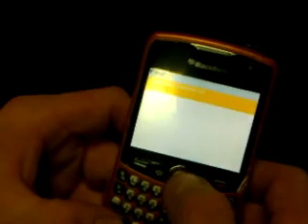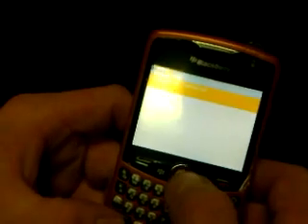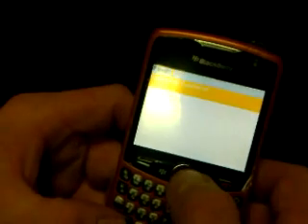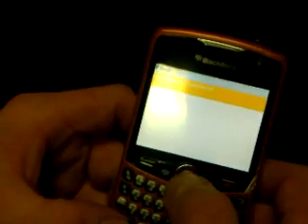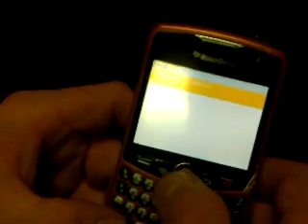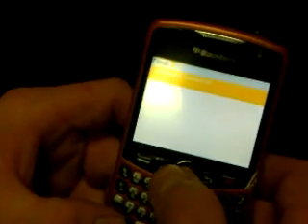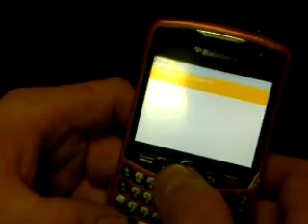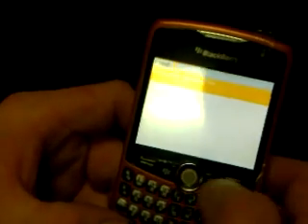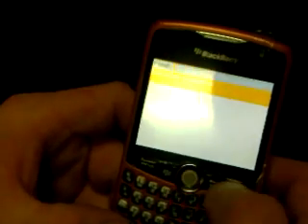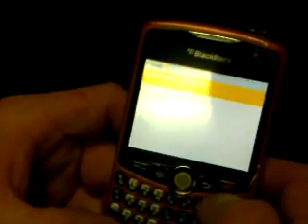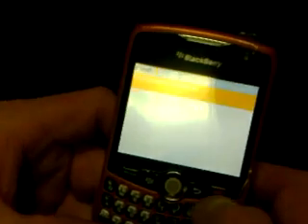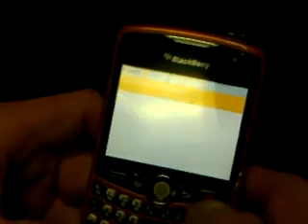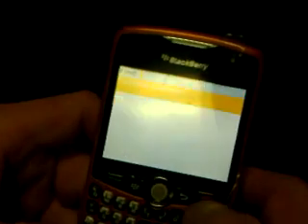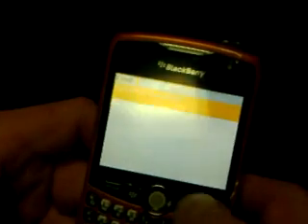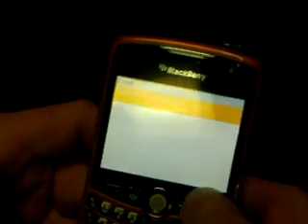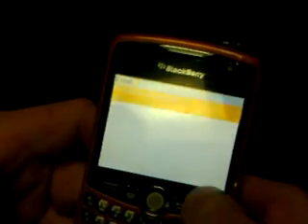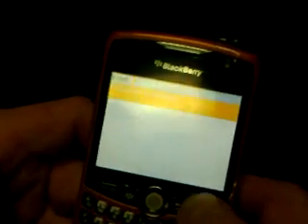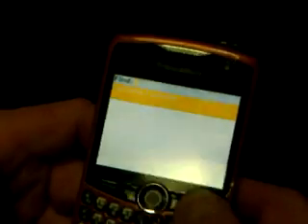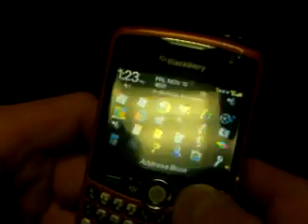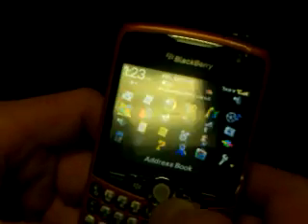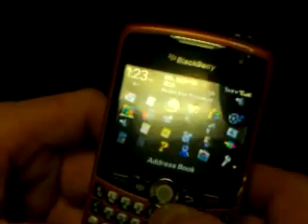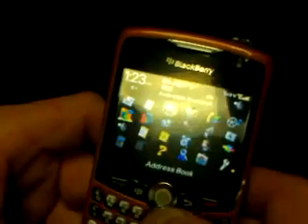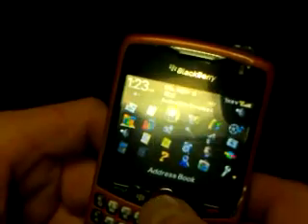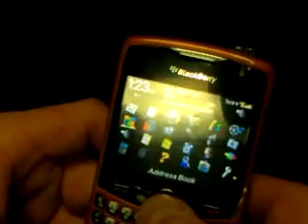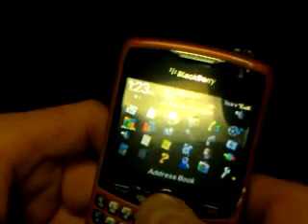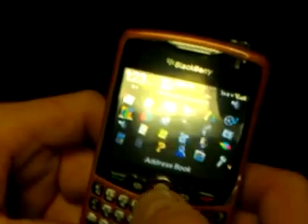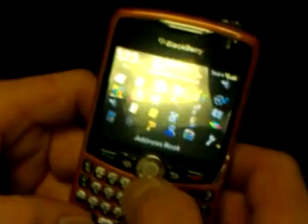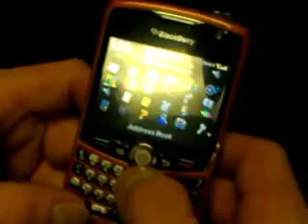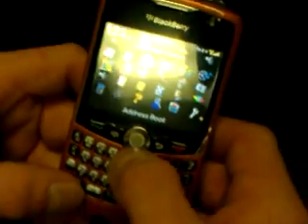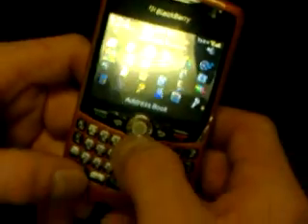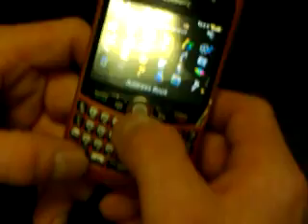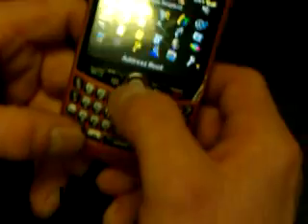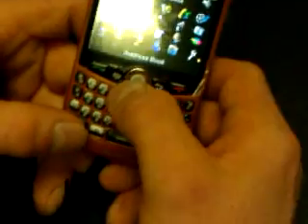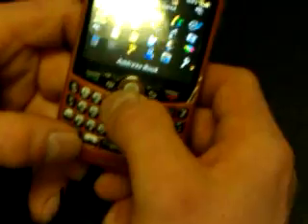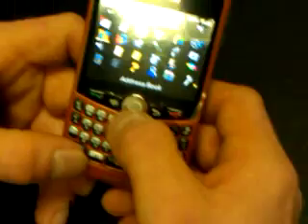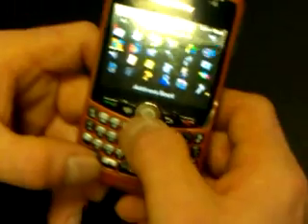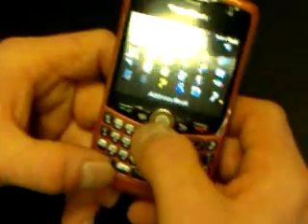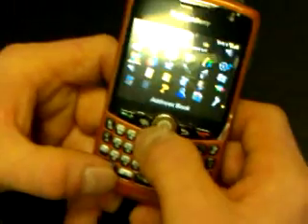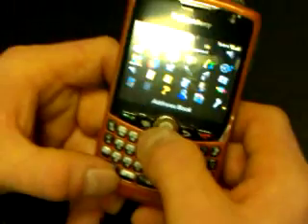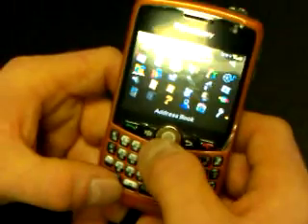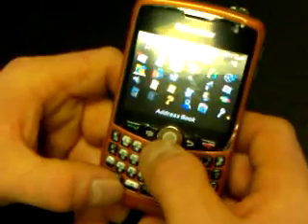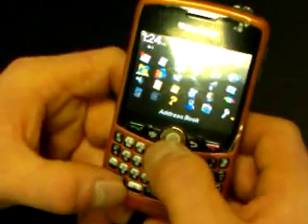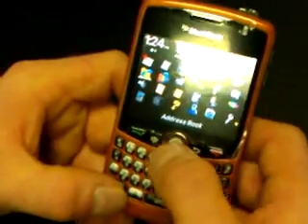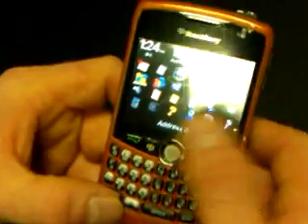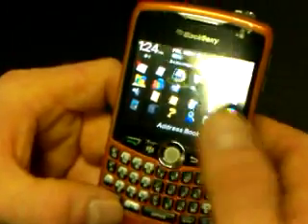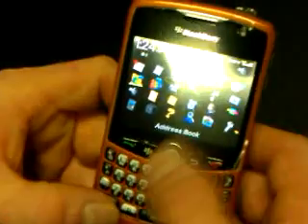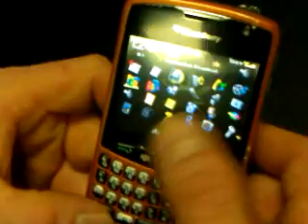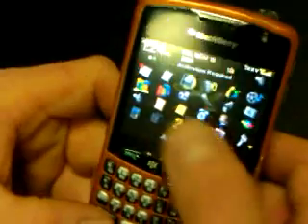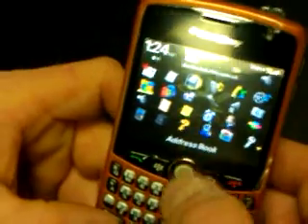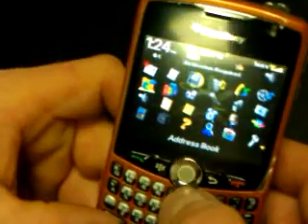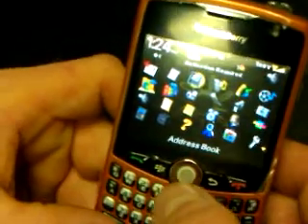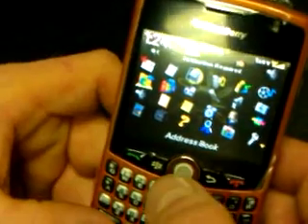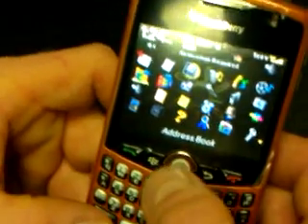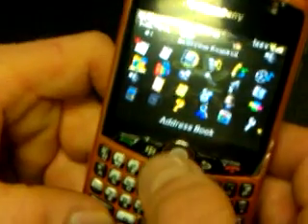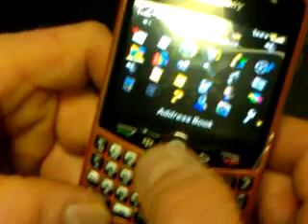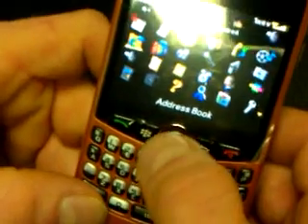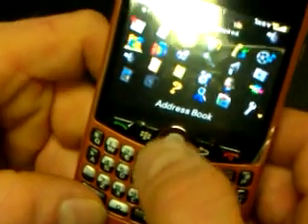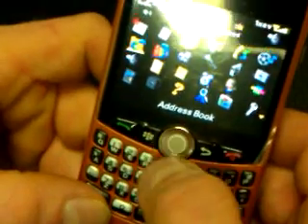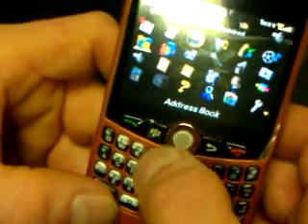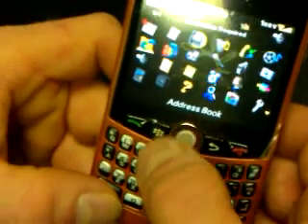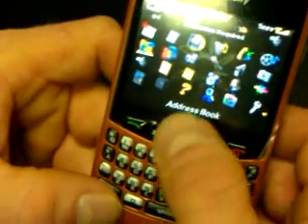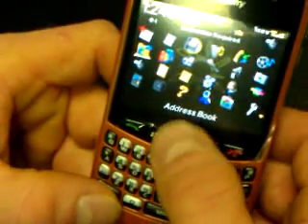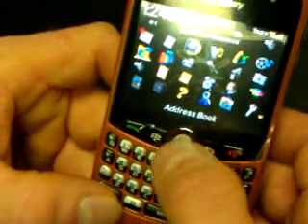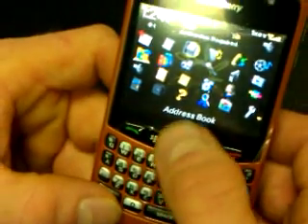Now, if I wanted to send my PIN to this customer, I'm just going to go to...